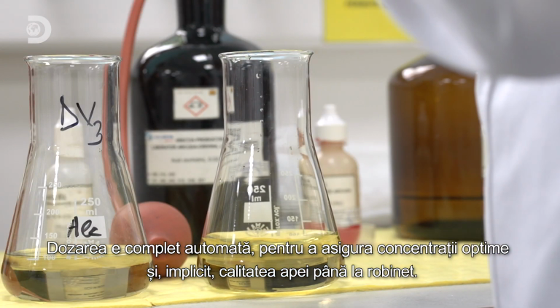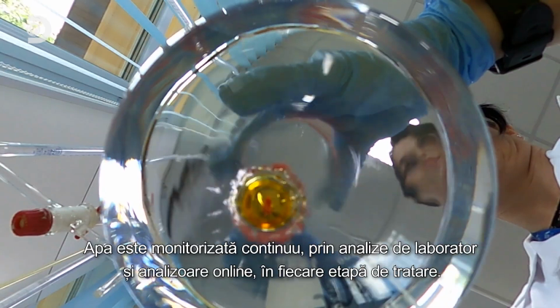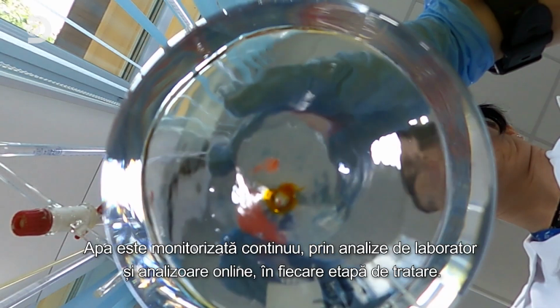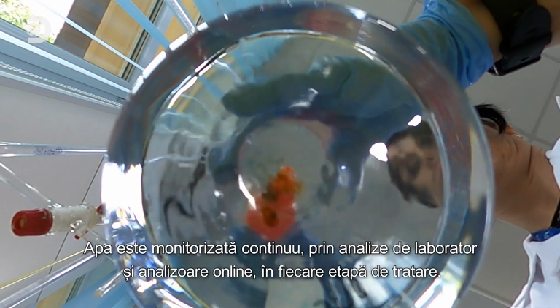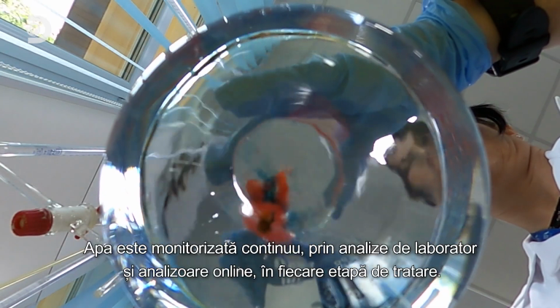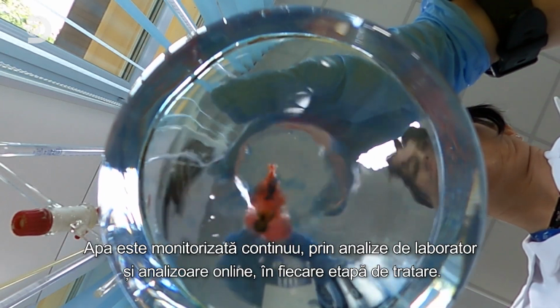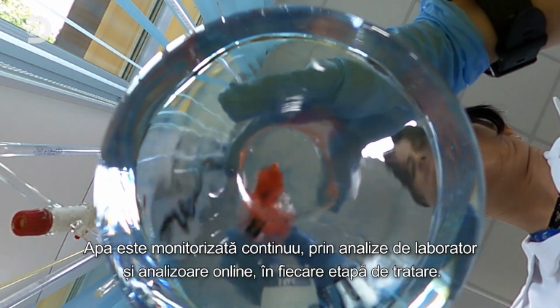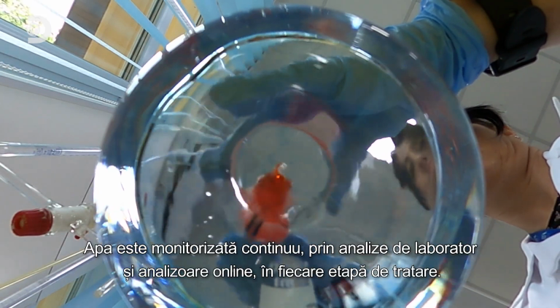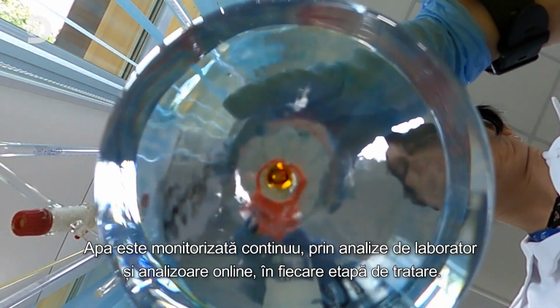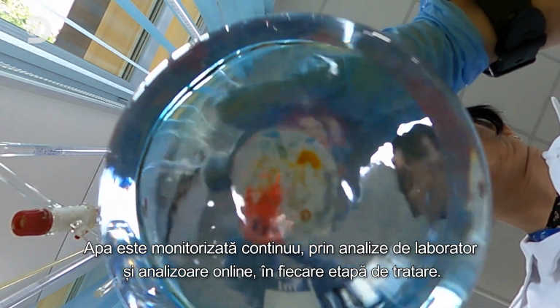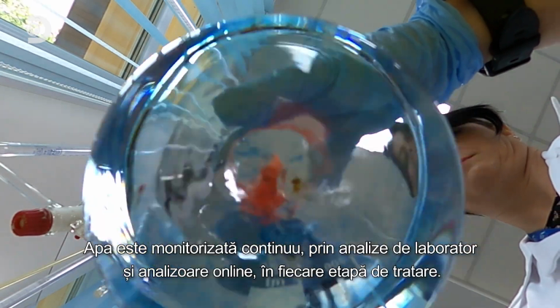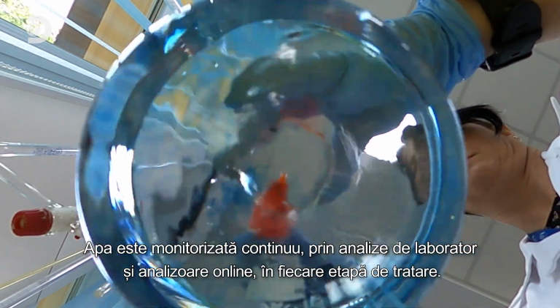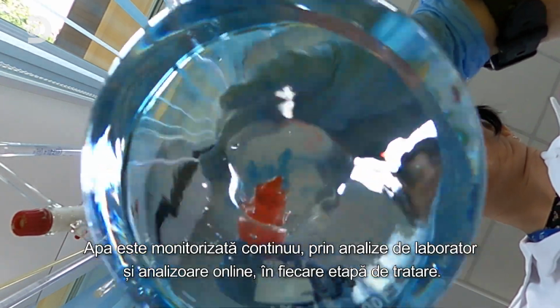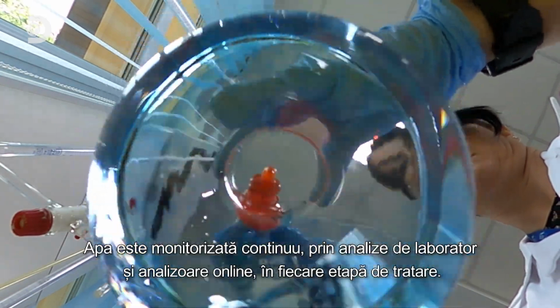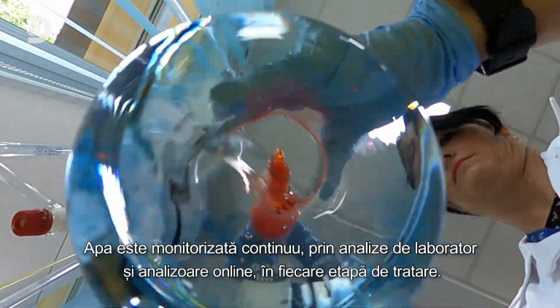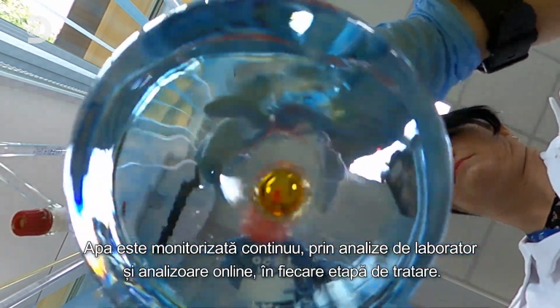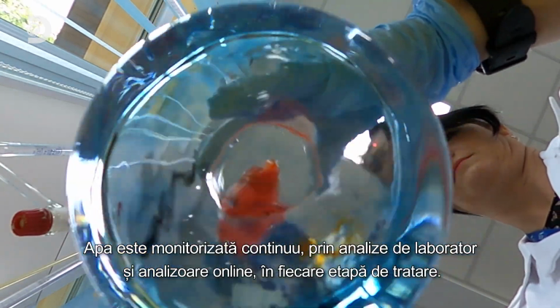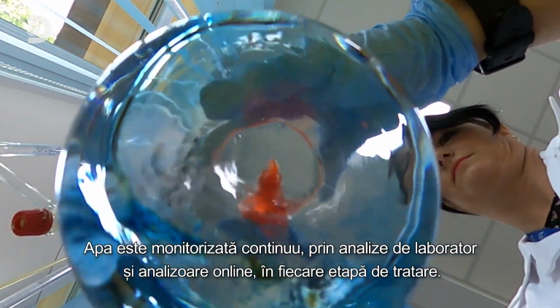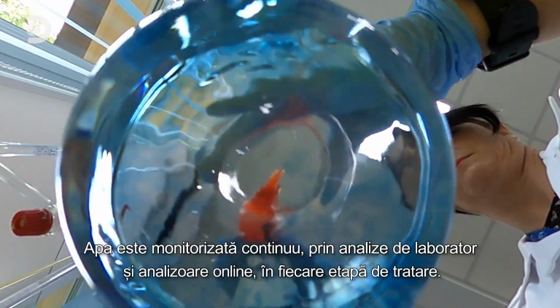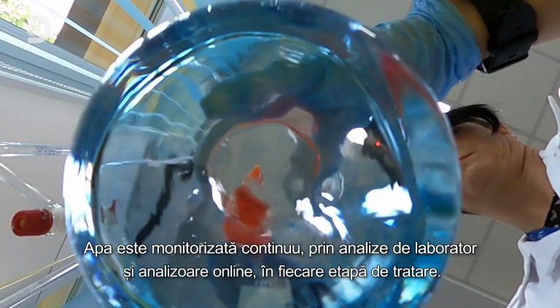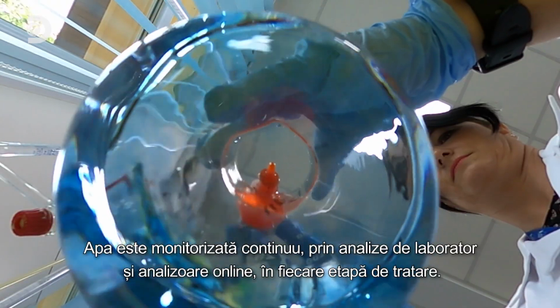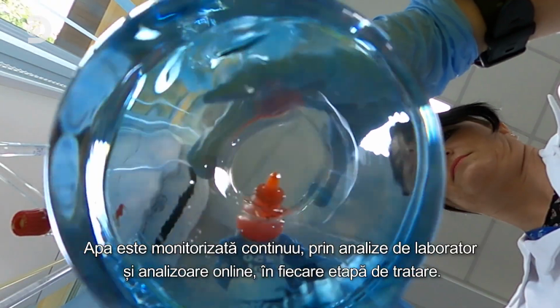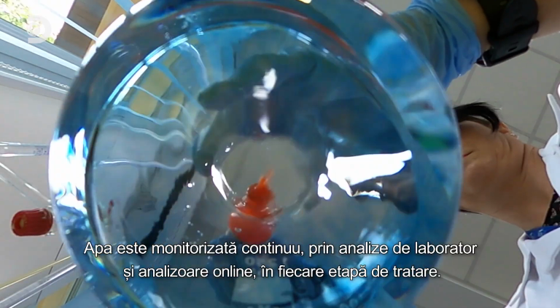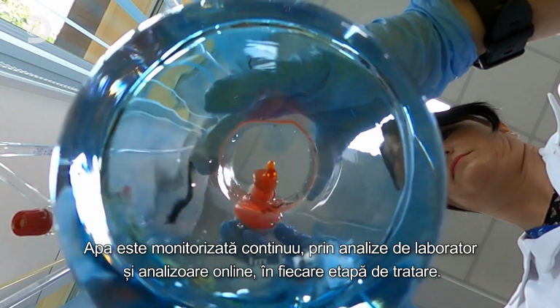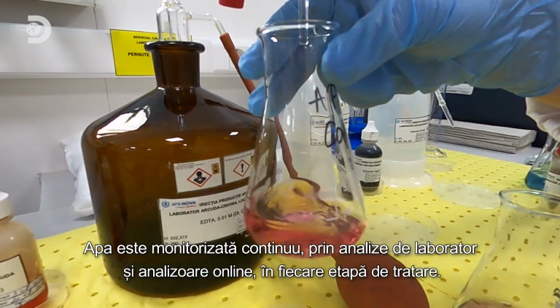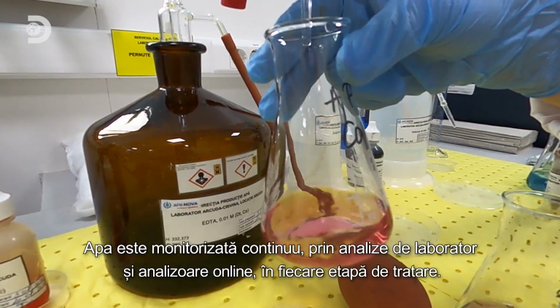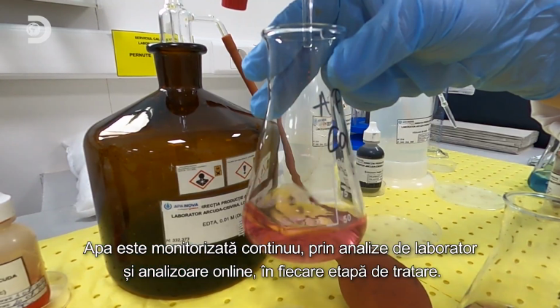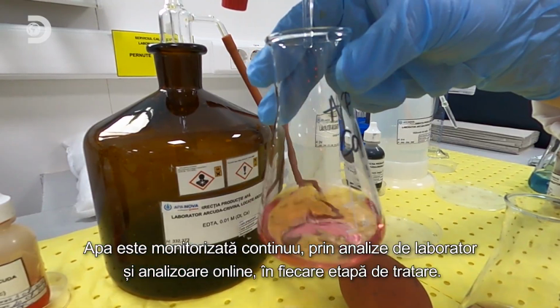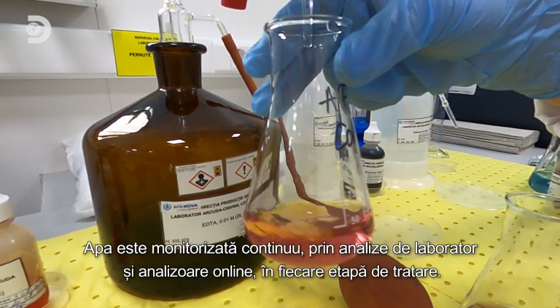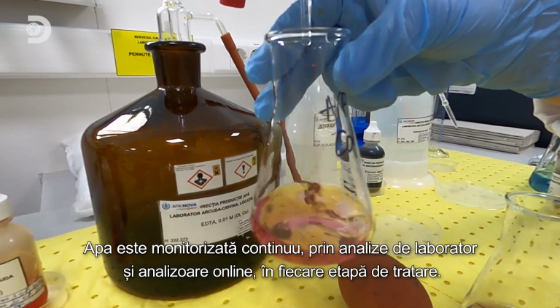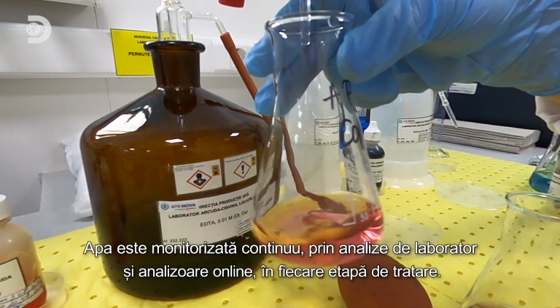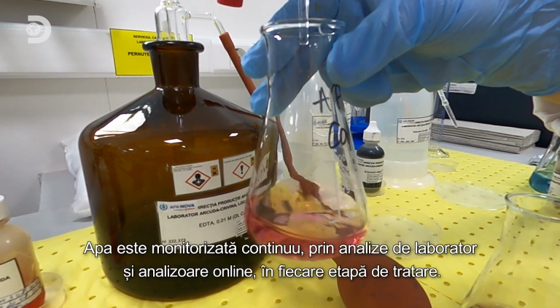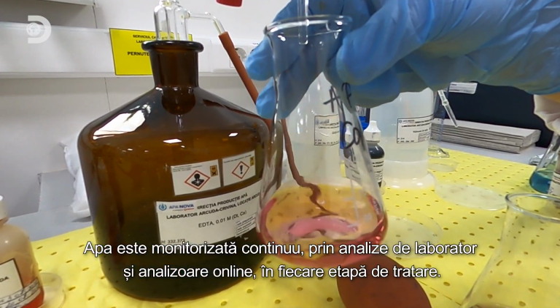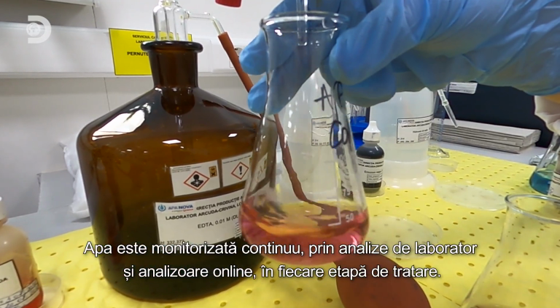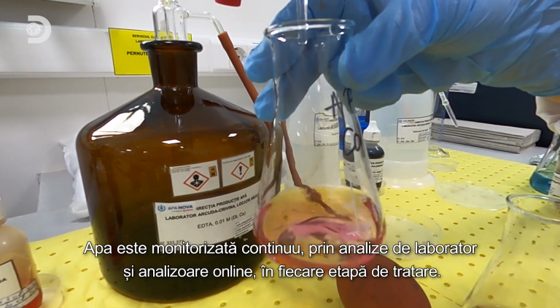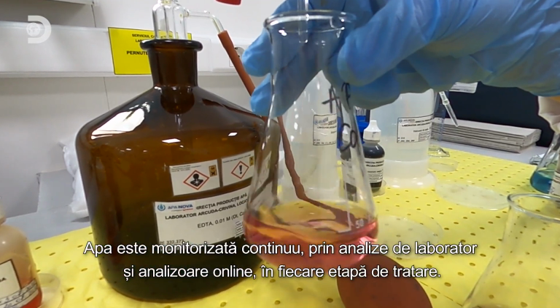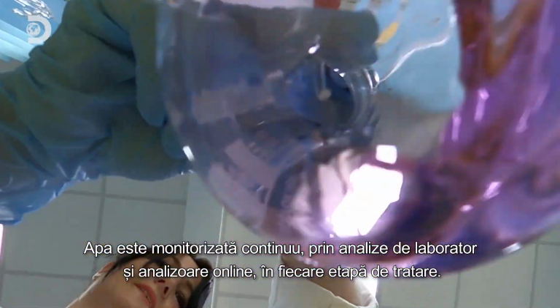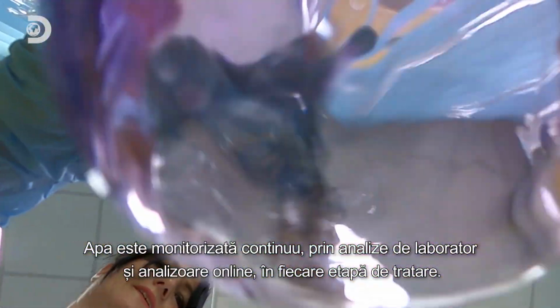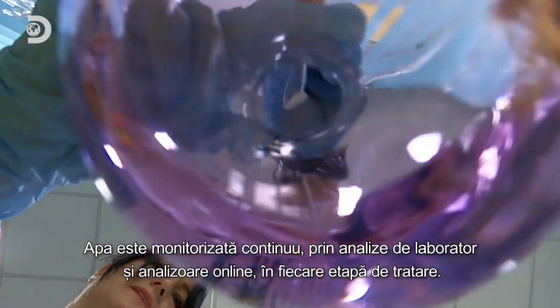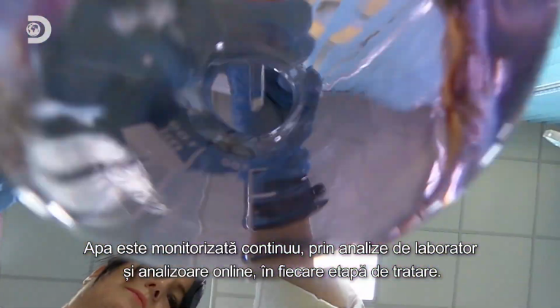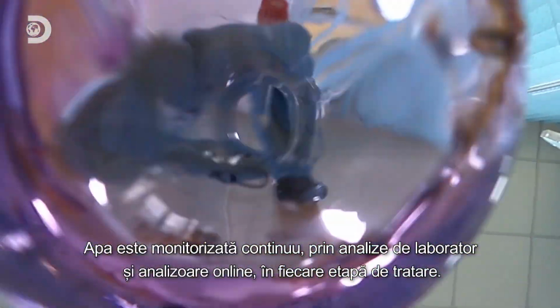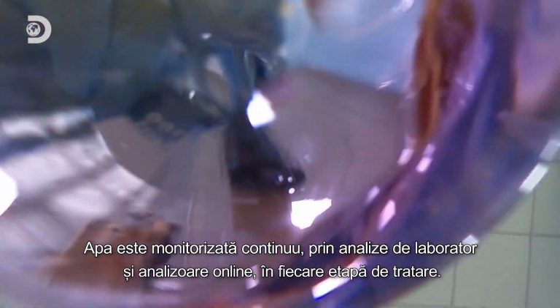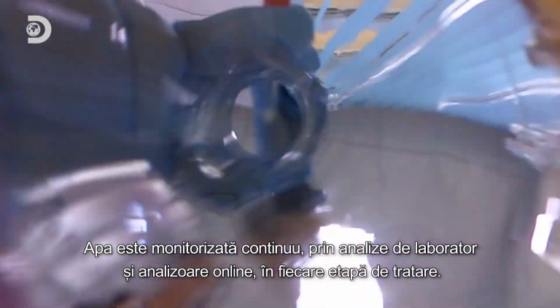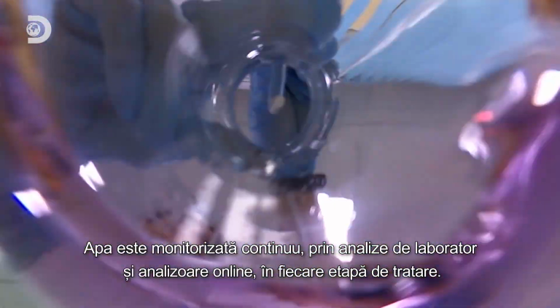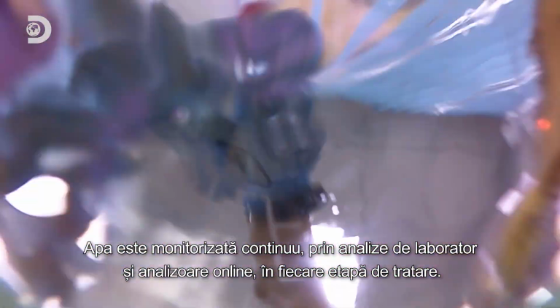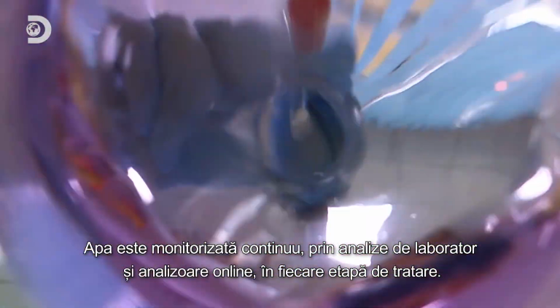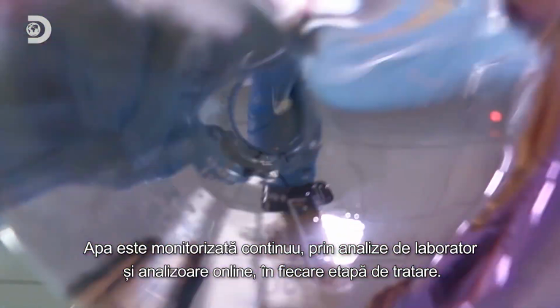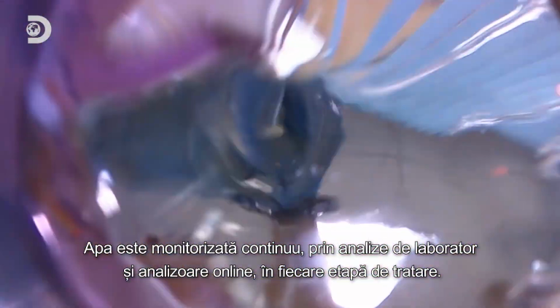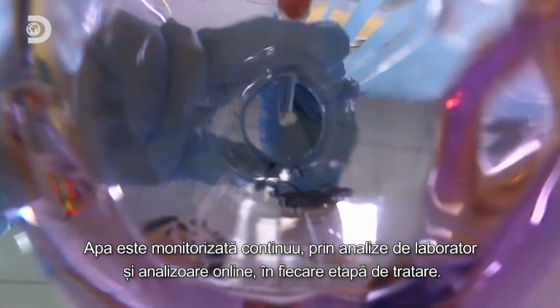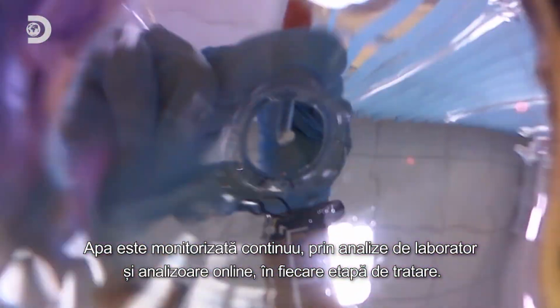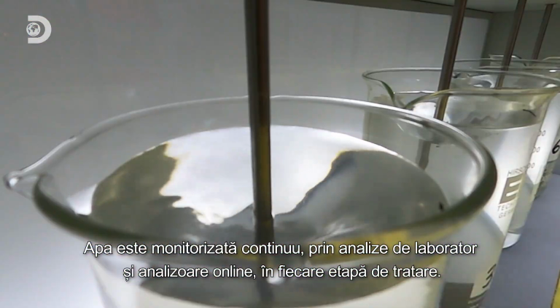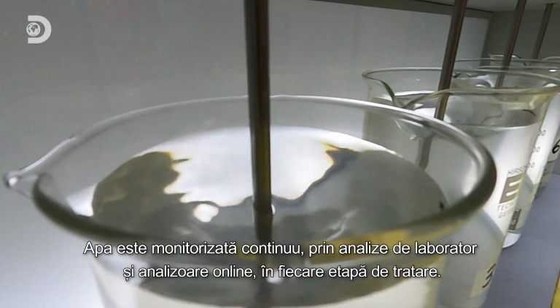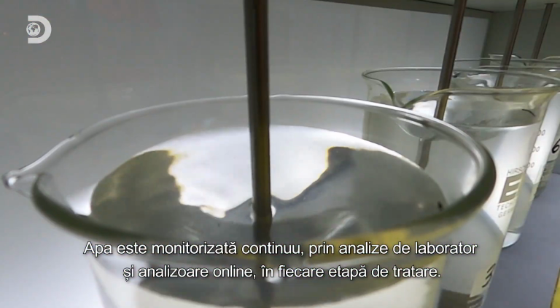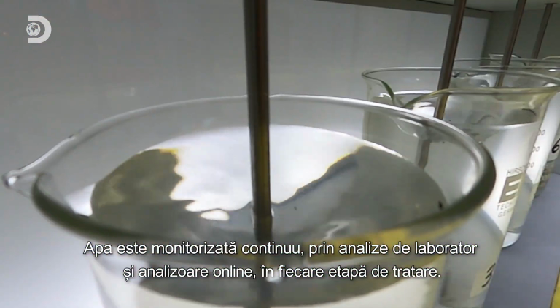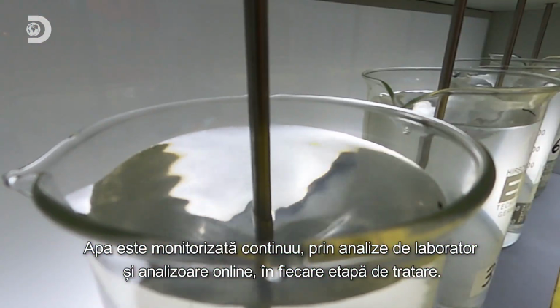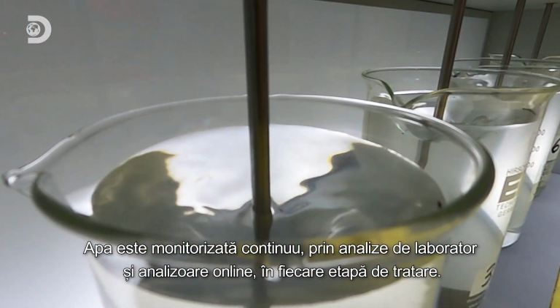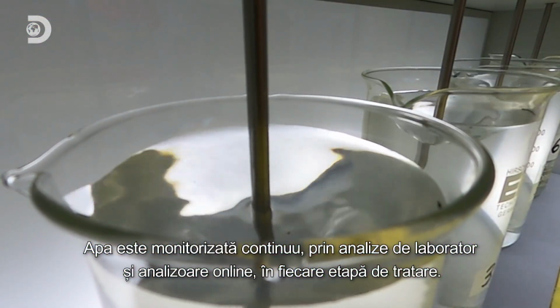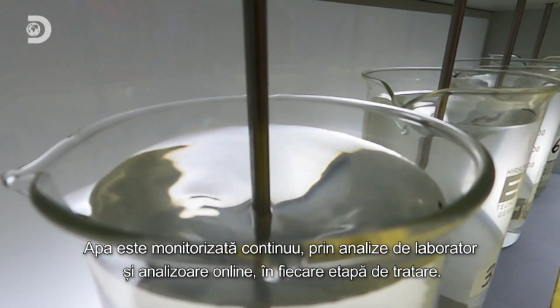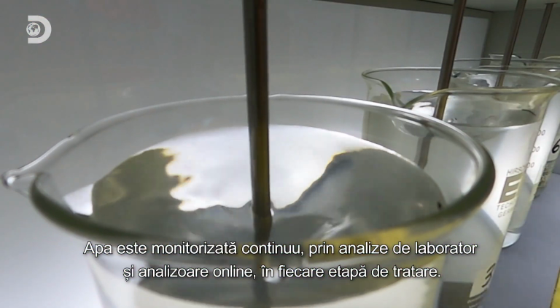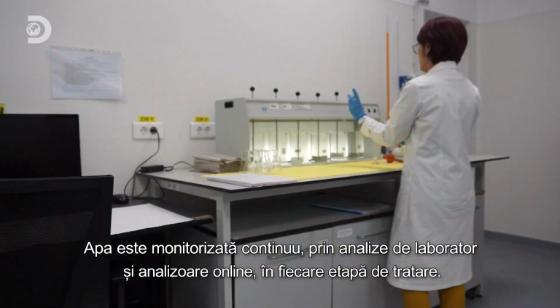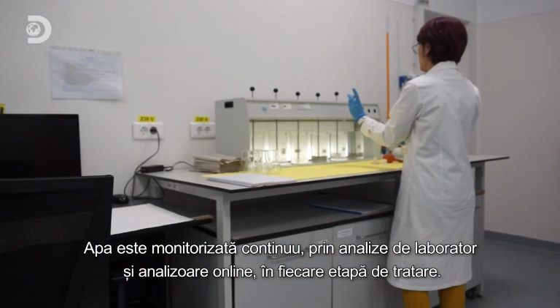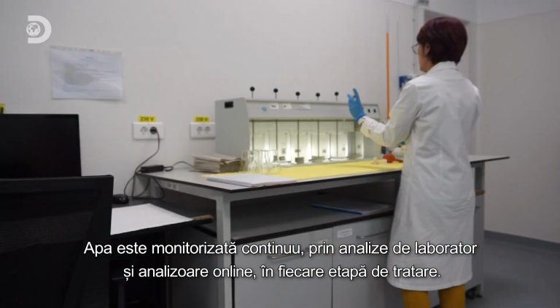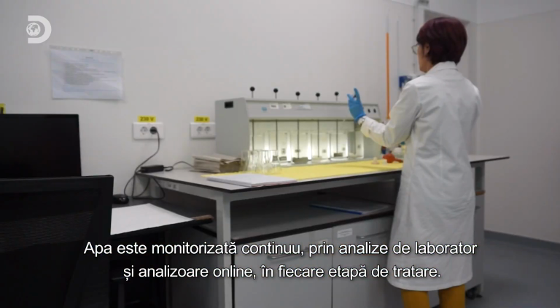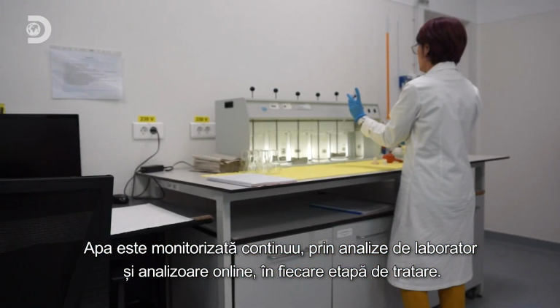The water is continuously monitored at every treatment stage, through both laboratory tests and online analyzers.